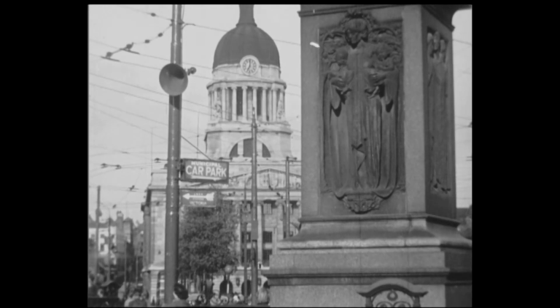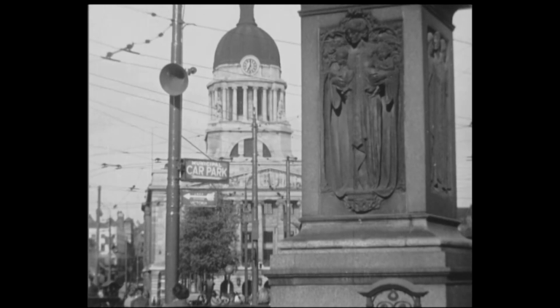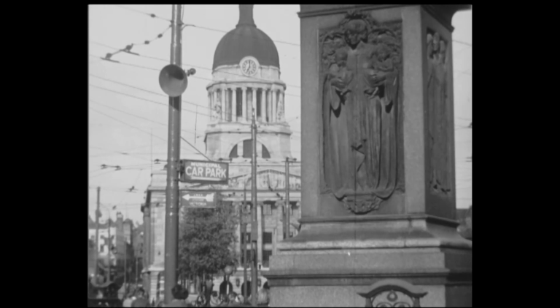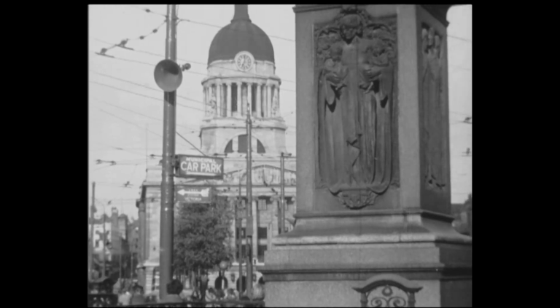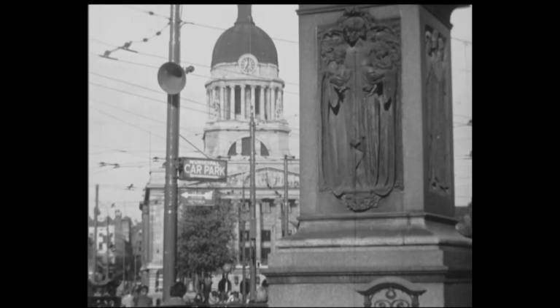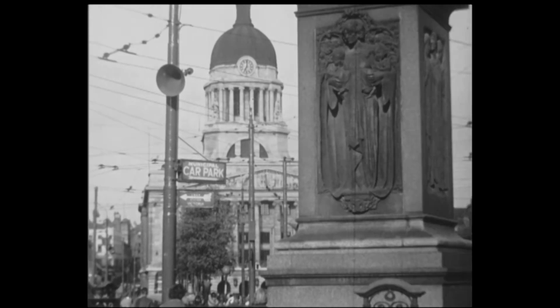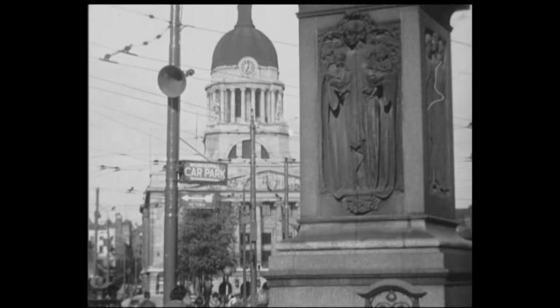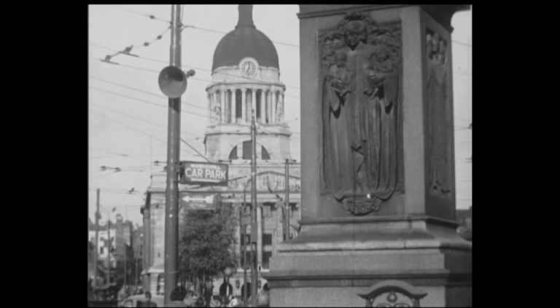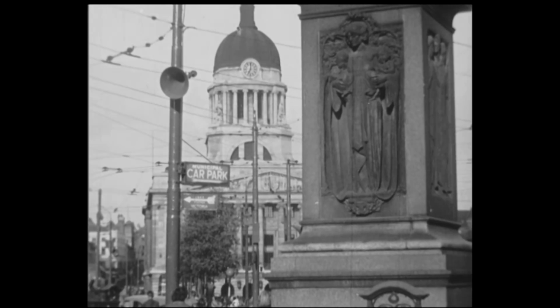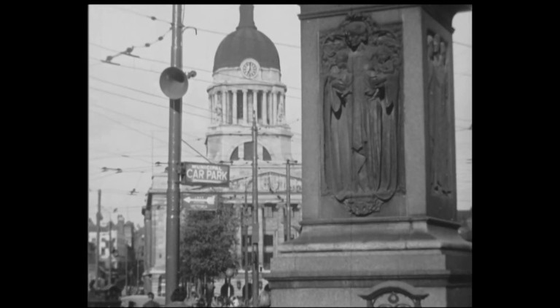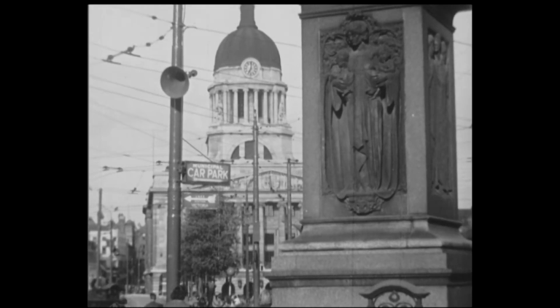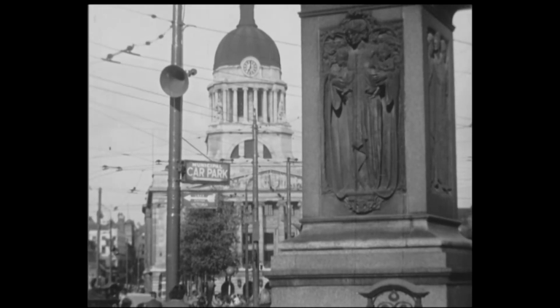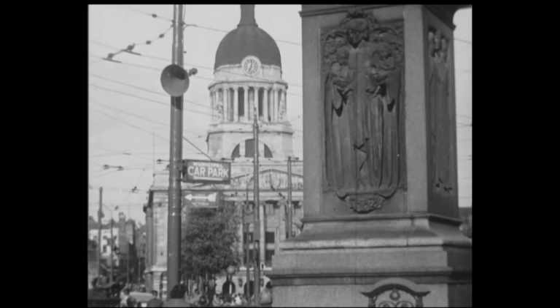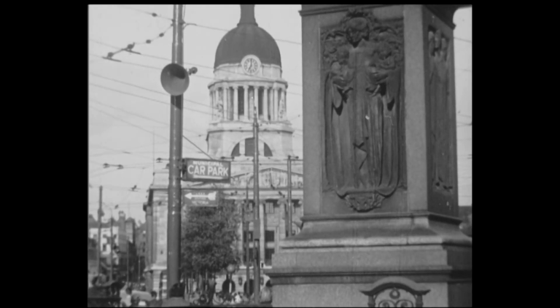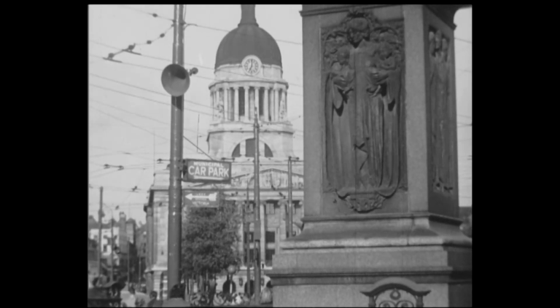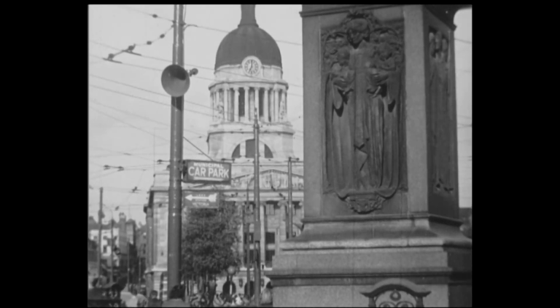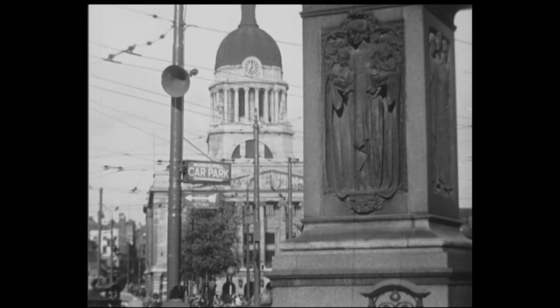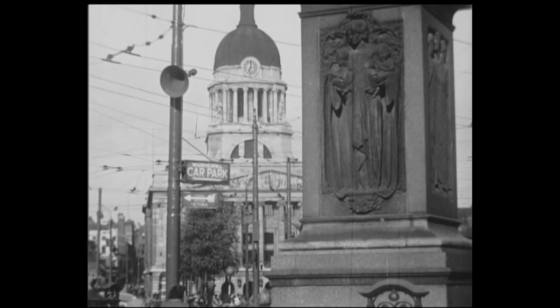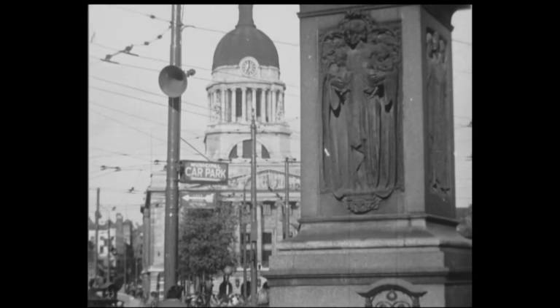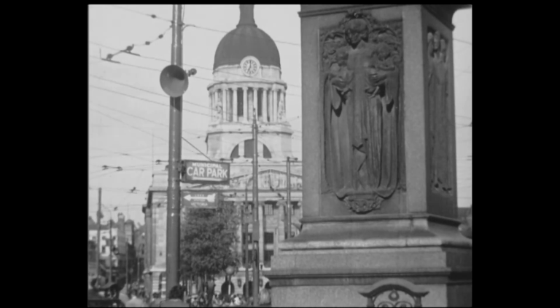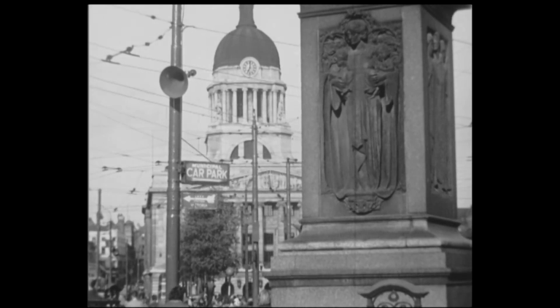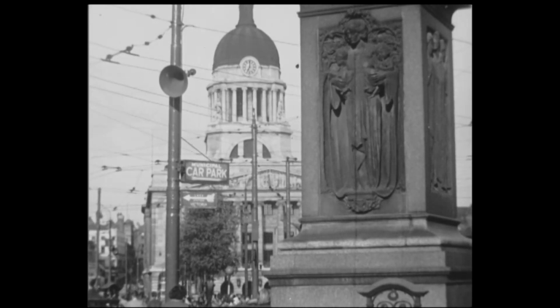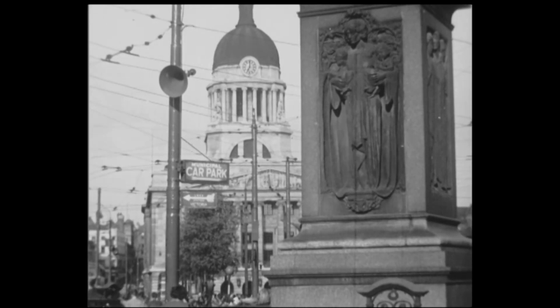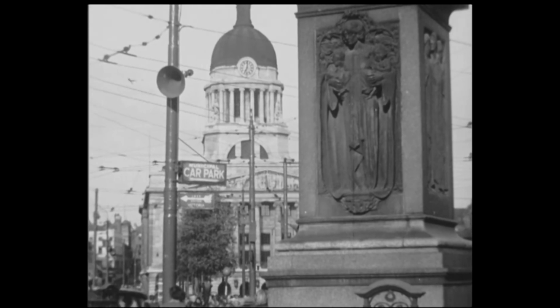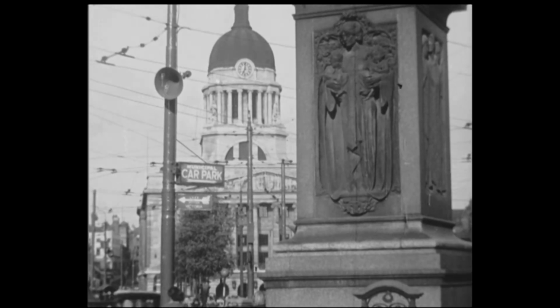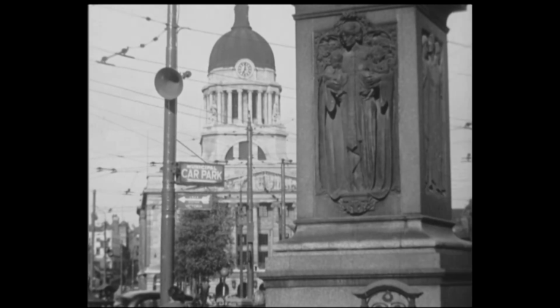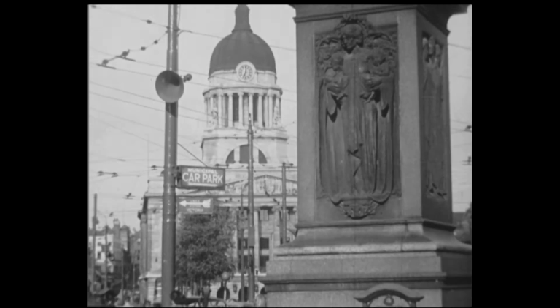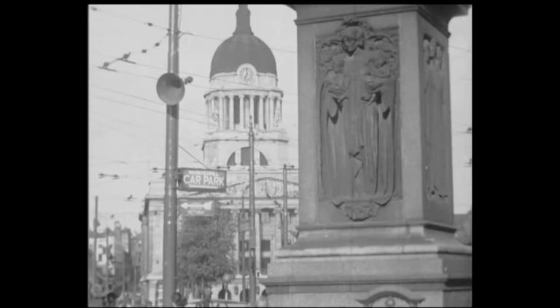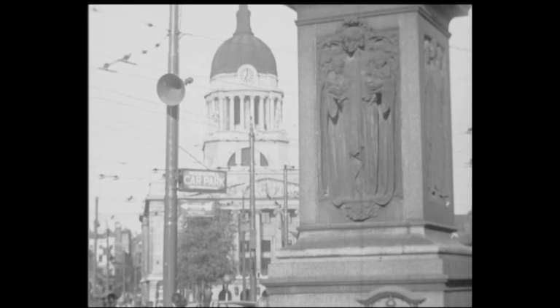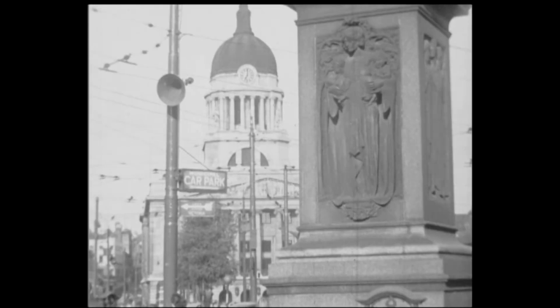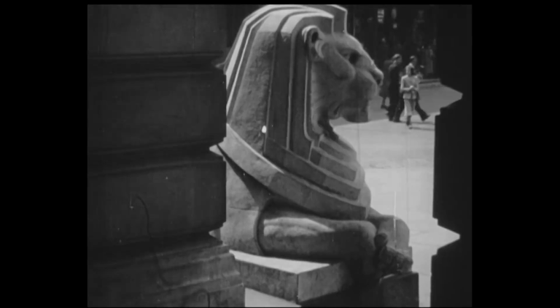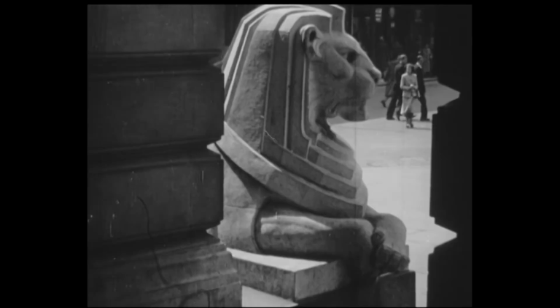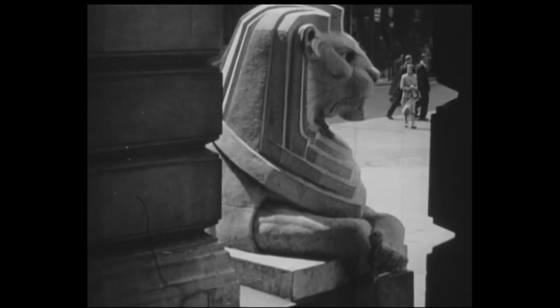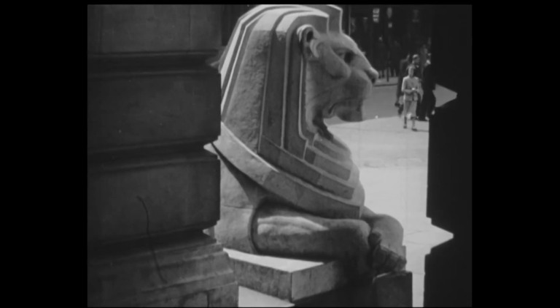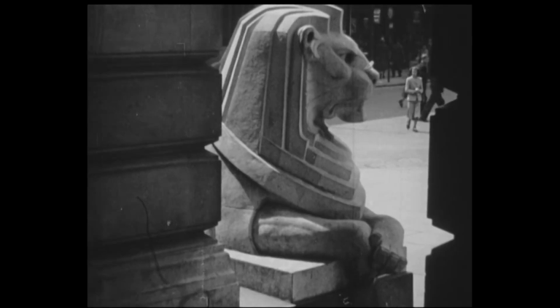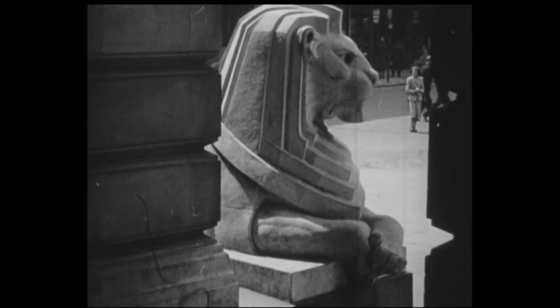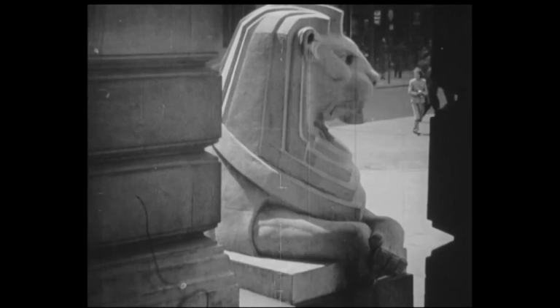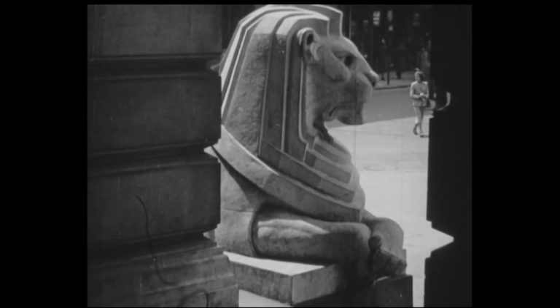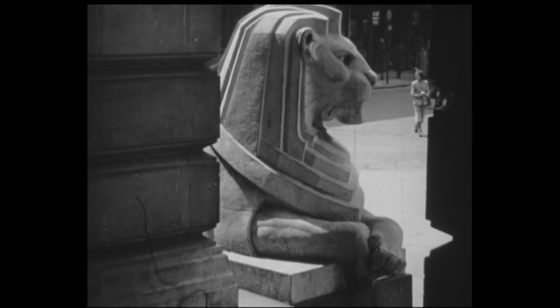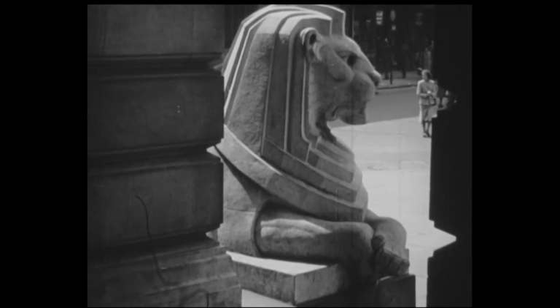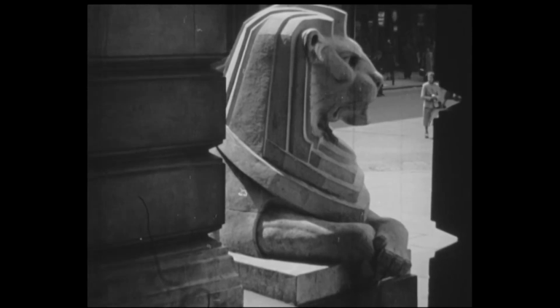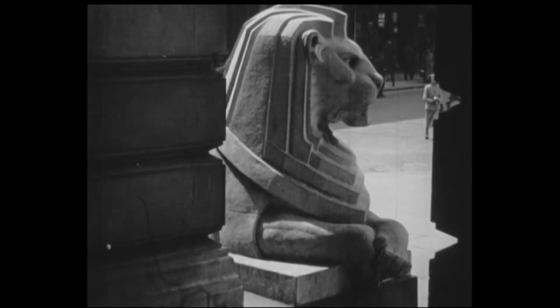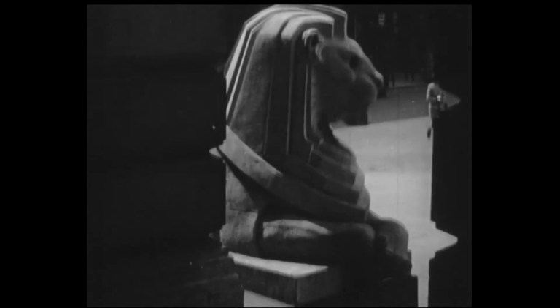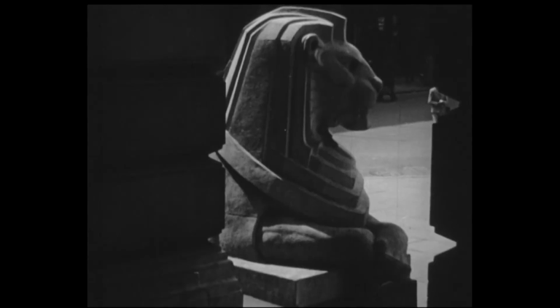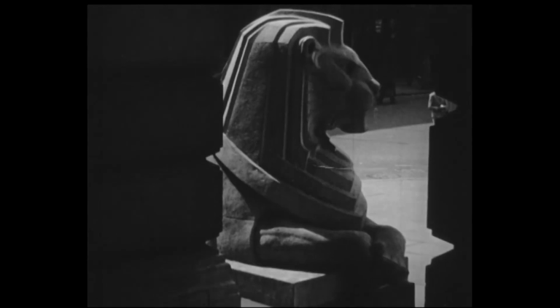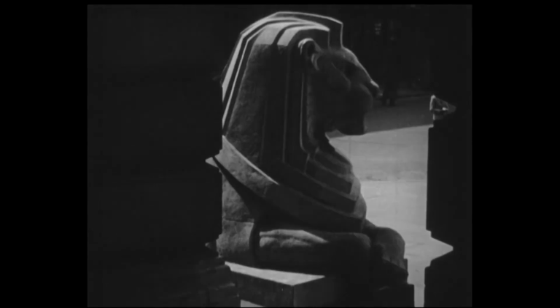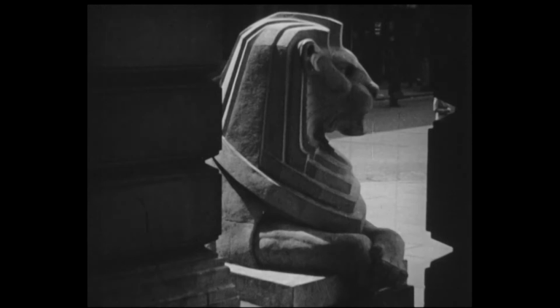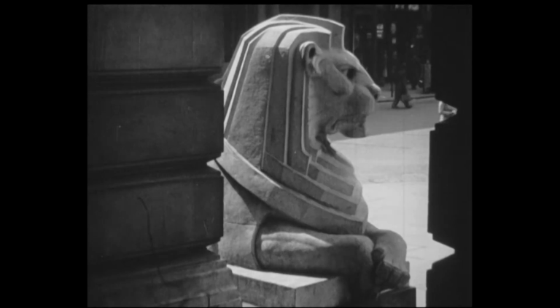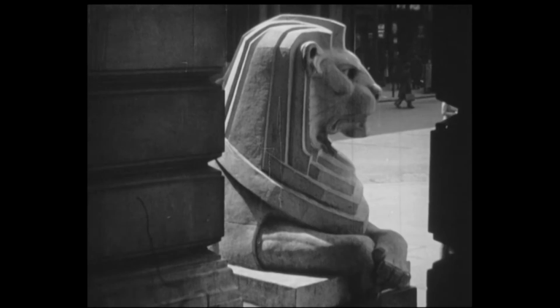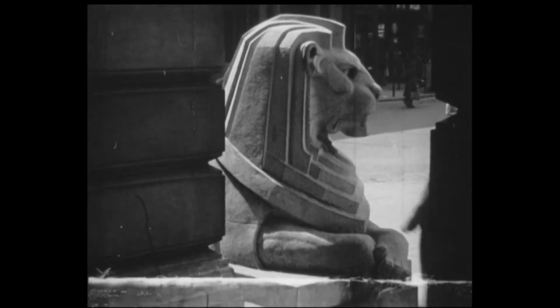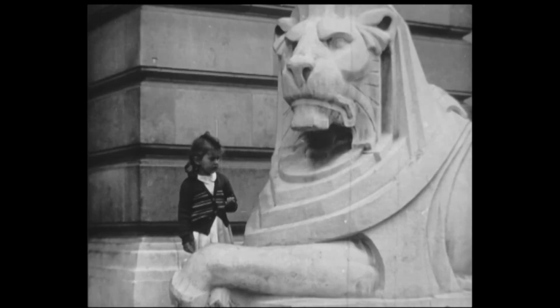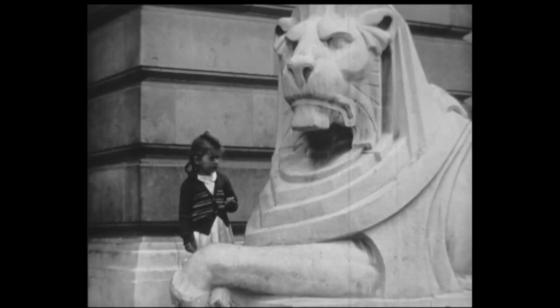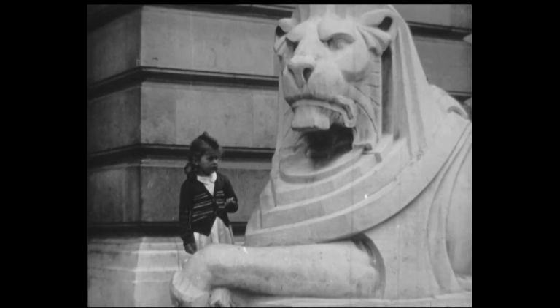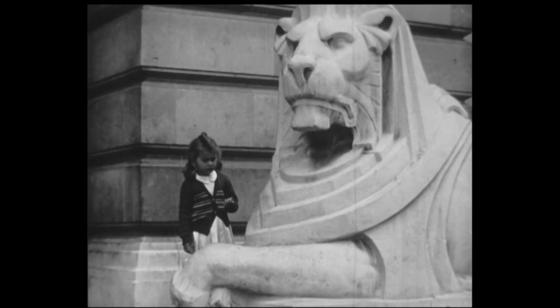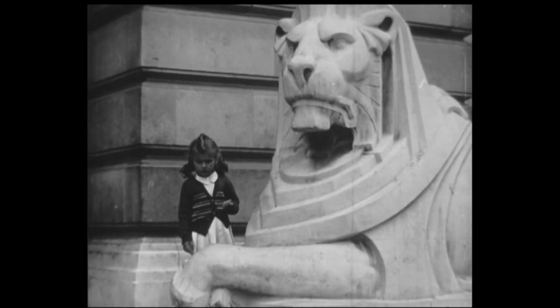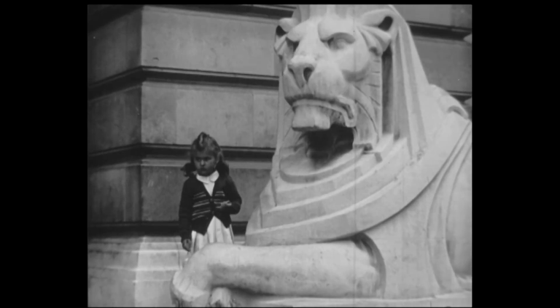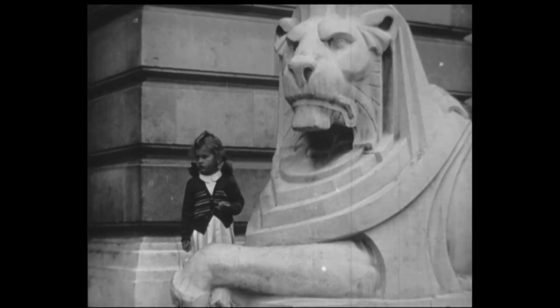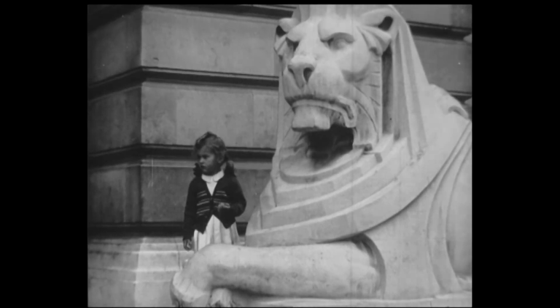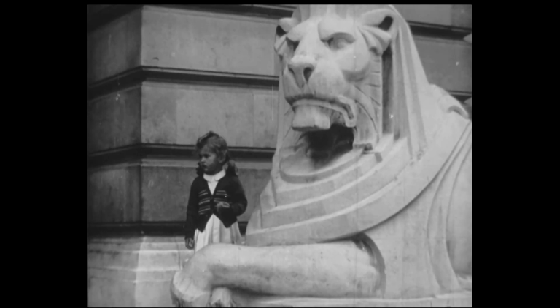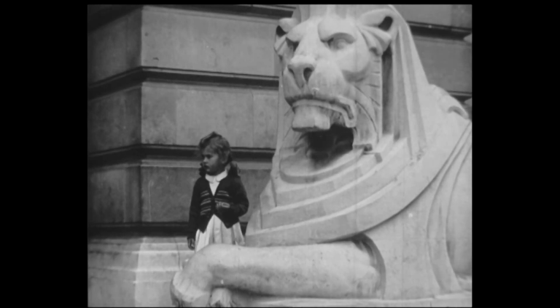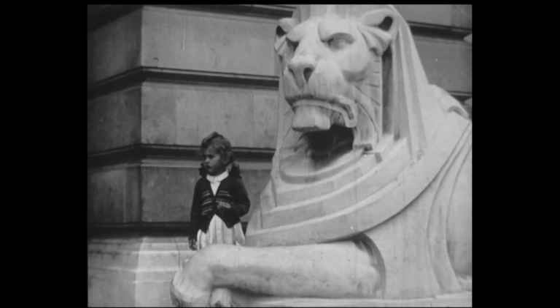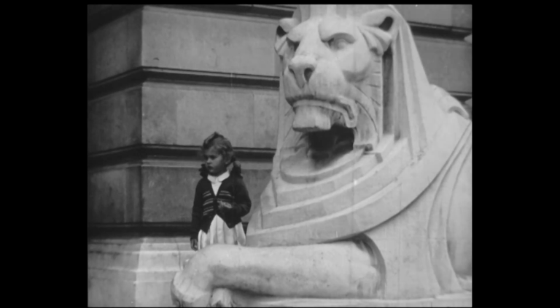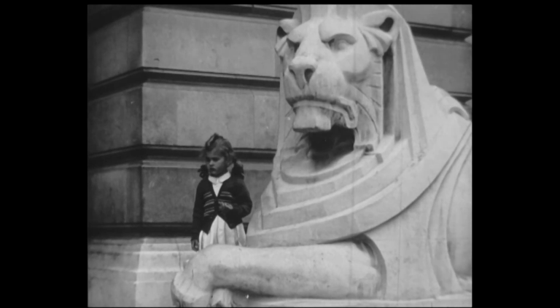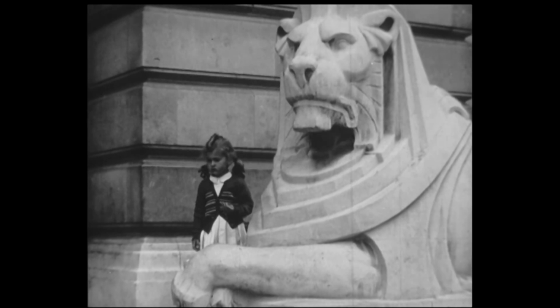The front of the Council House is flanked by two large statues of lions, designed by Joseph Else.